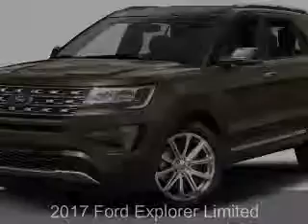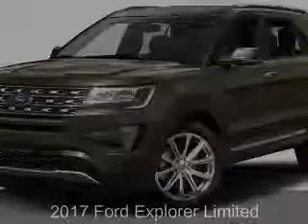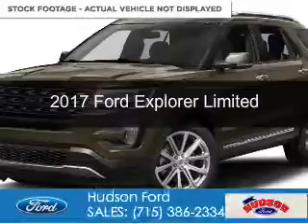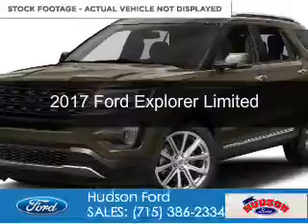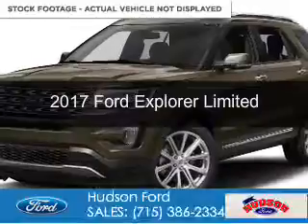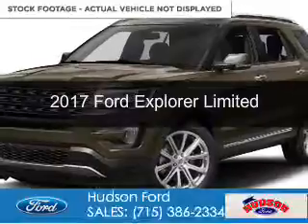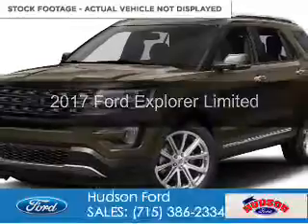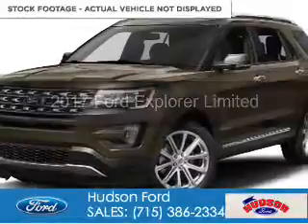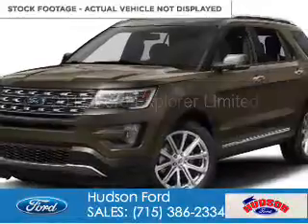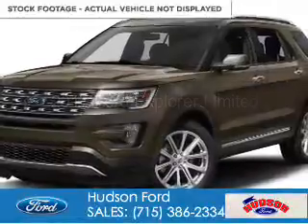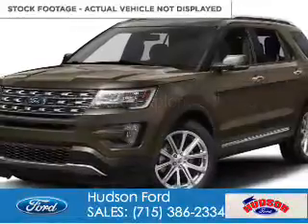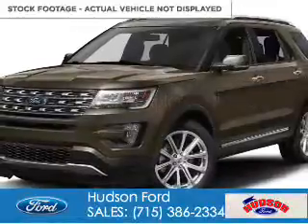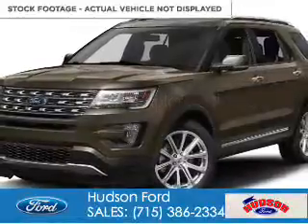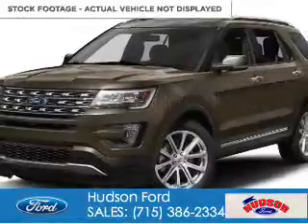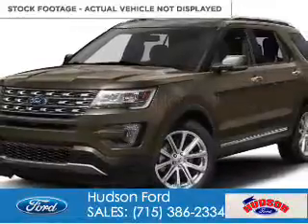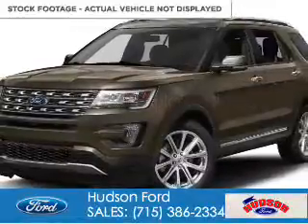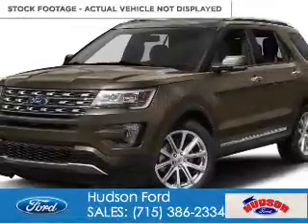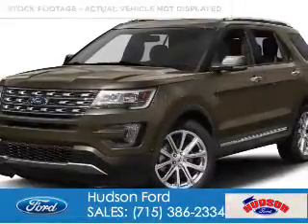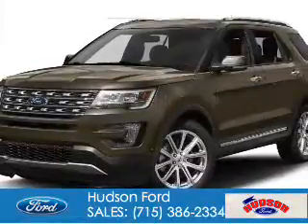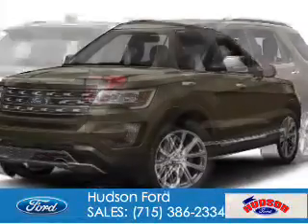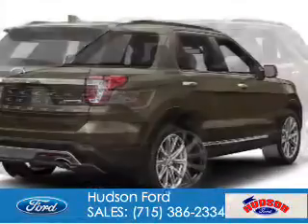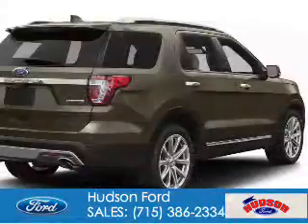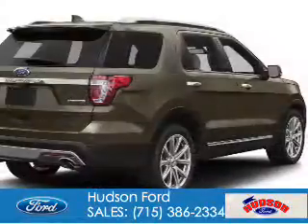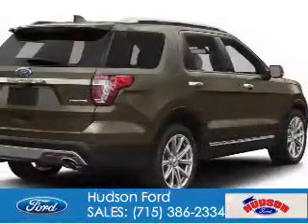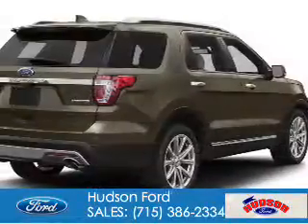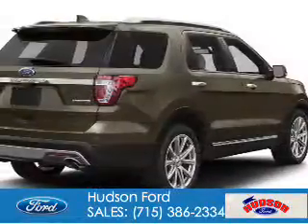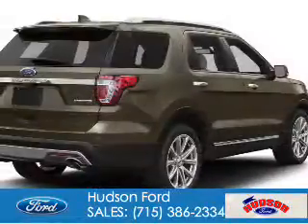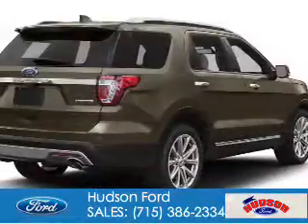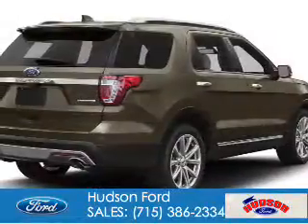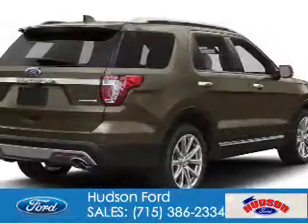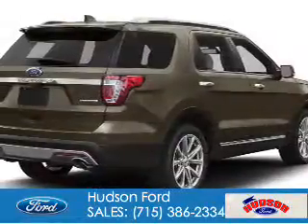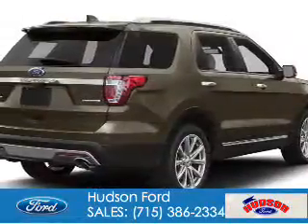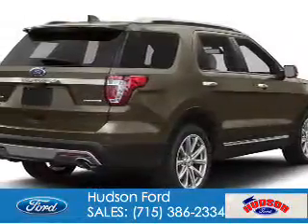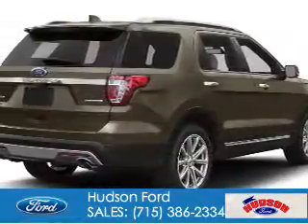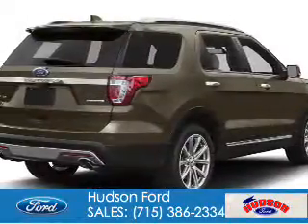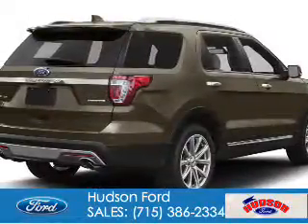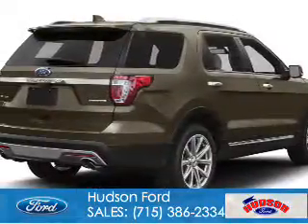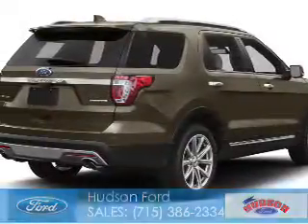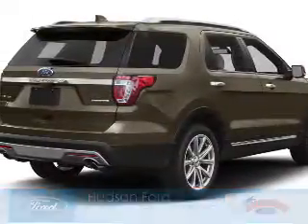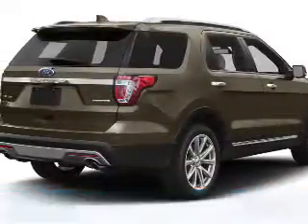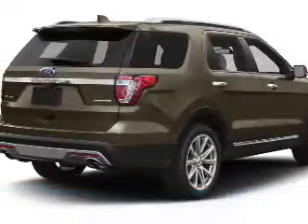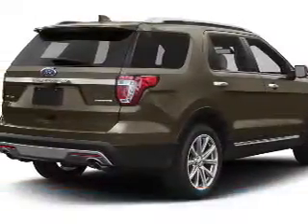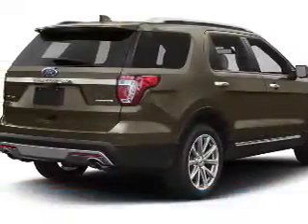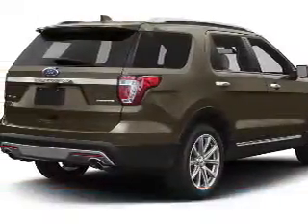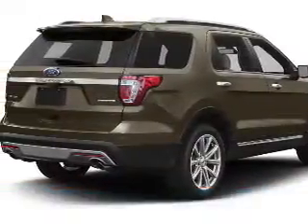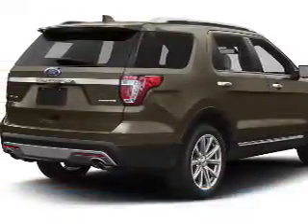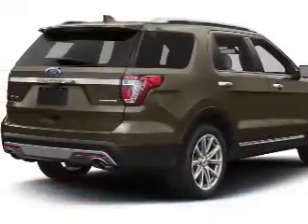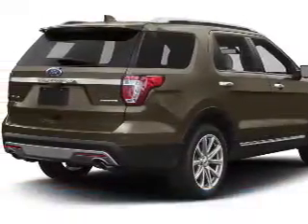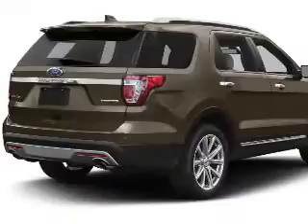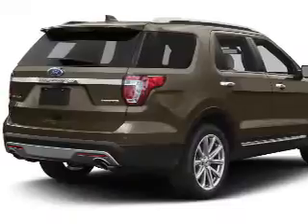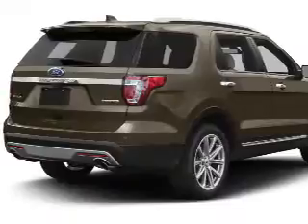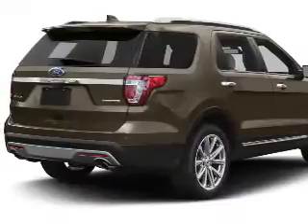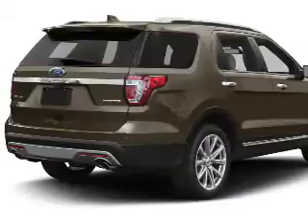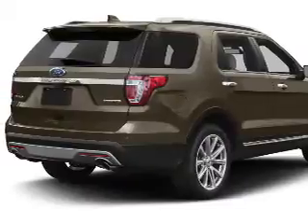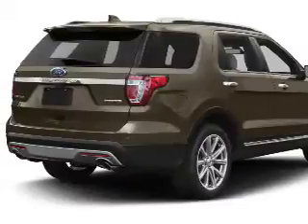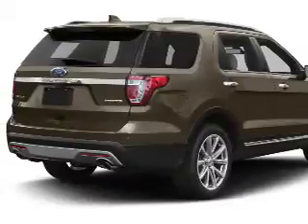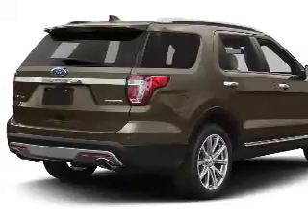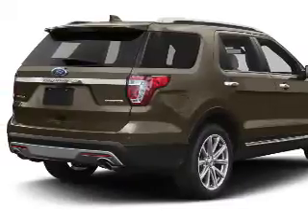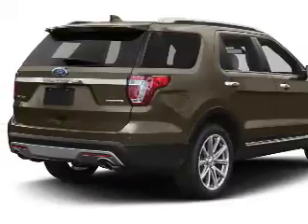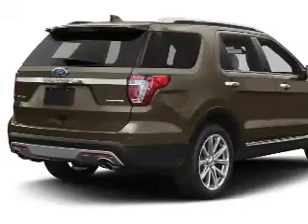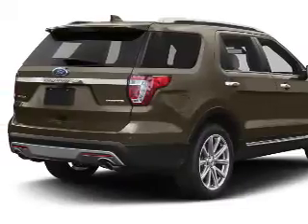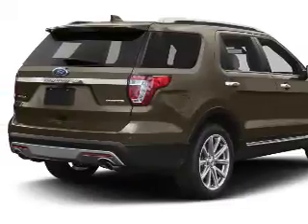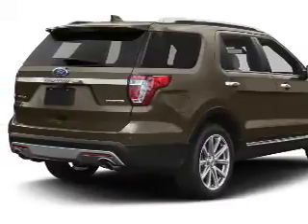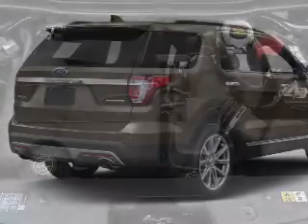Powered by 4-wheel drive, a 3.5-liter 6-cylinder engine, and a 6-speed automatic transmission.